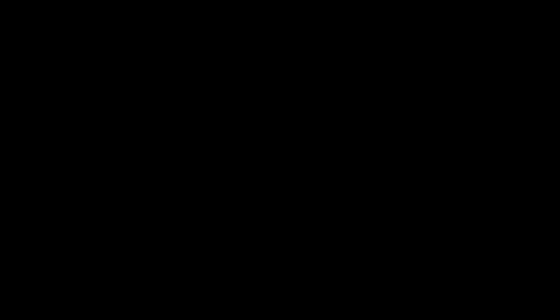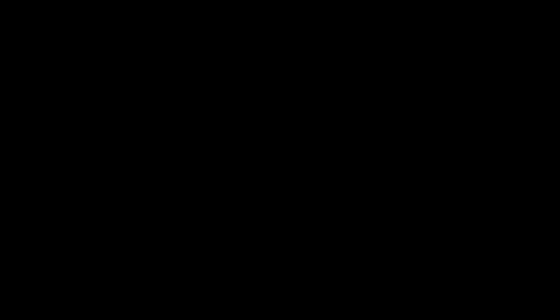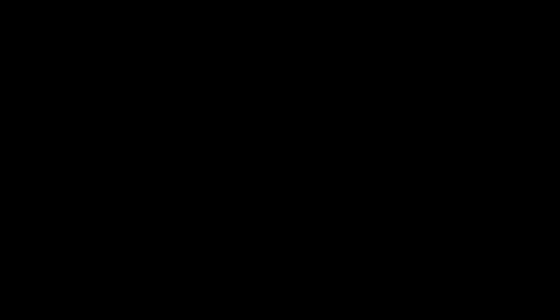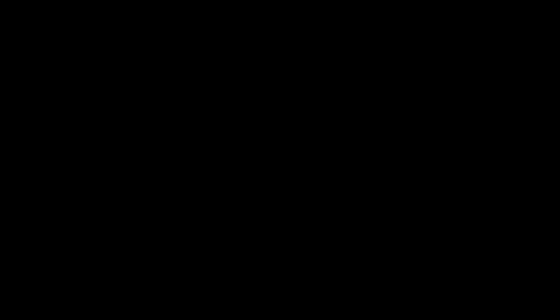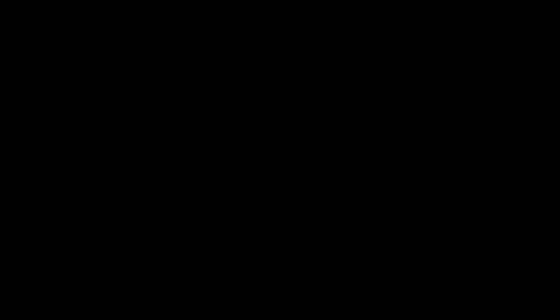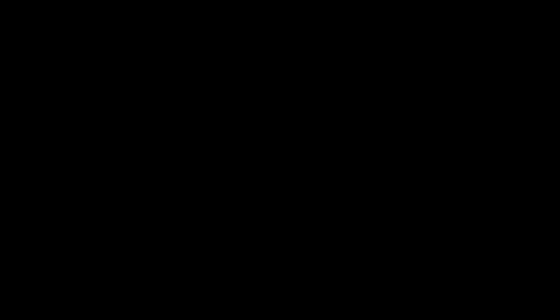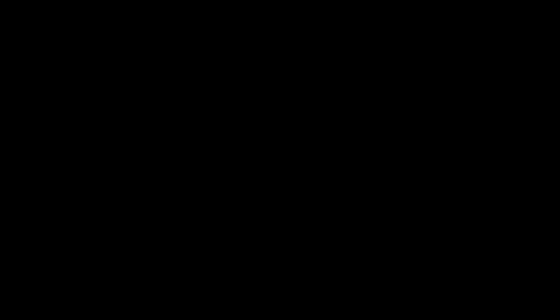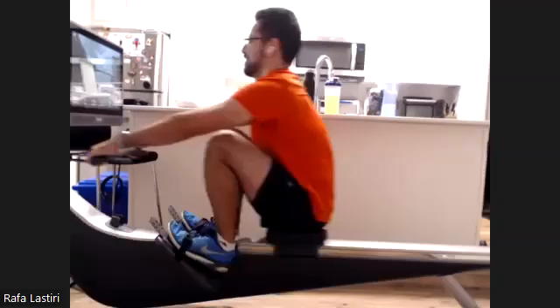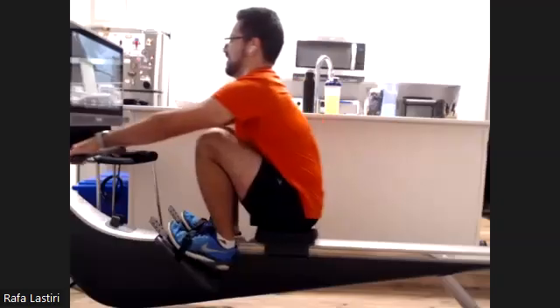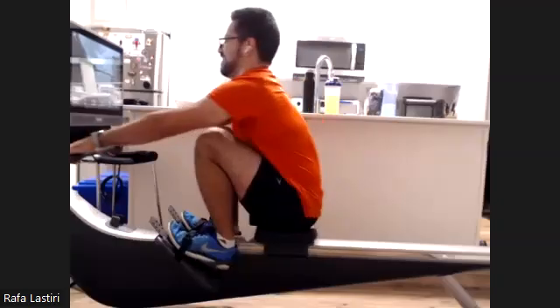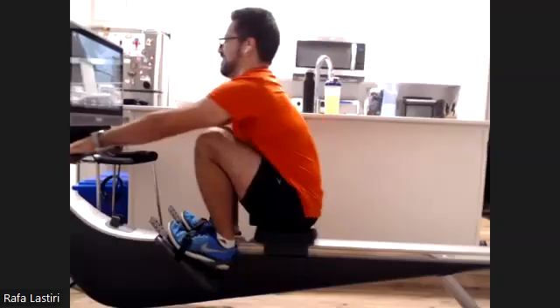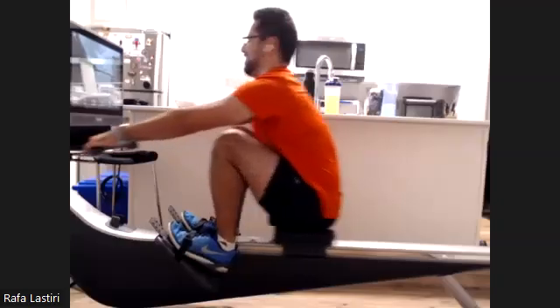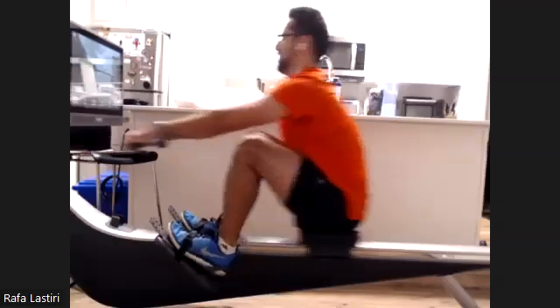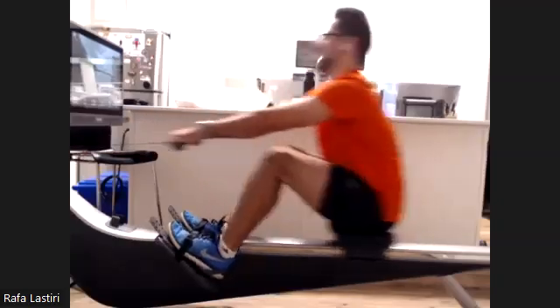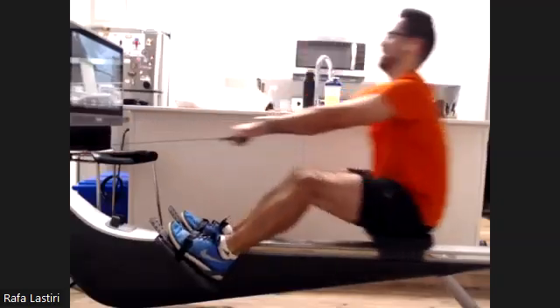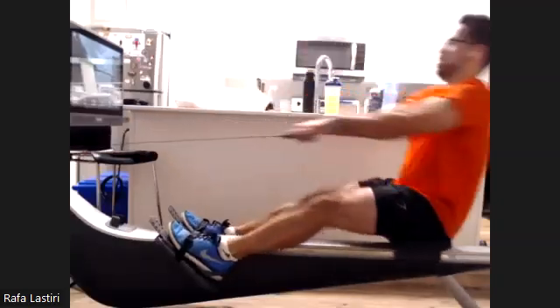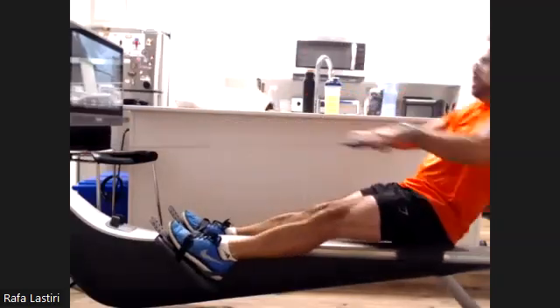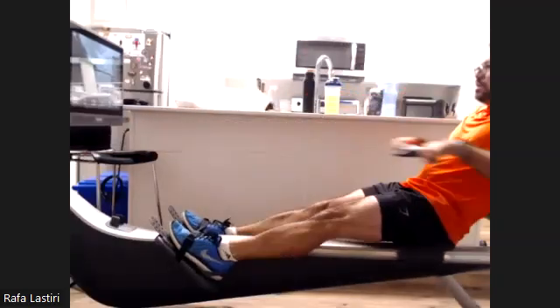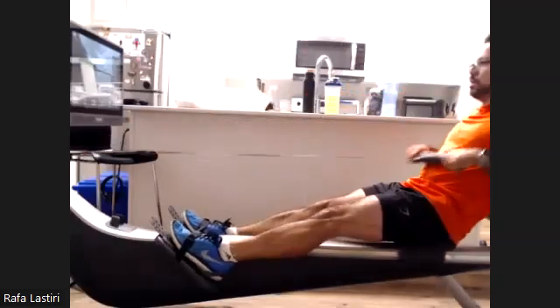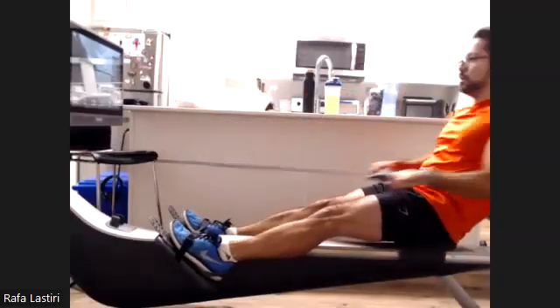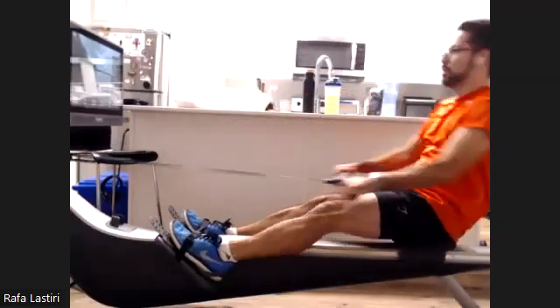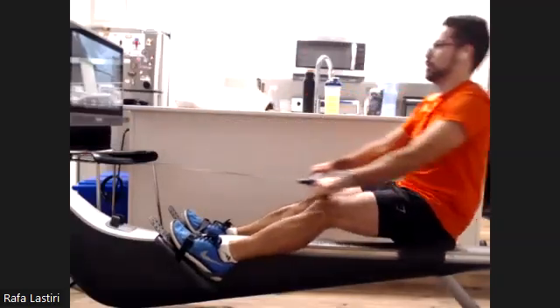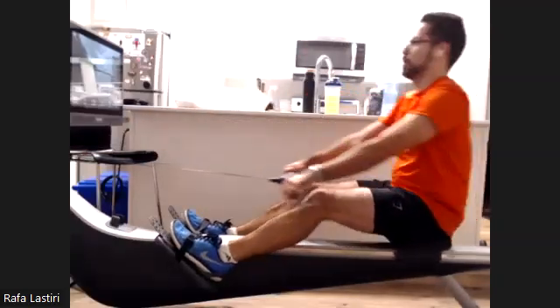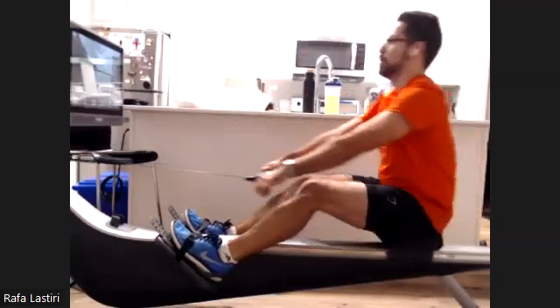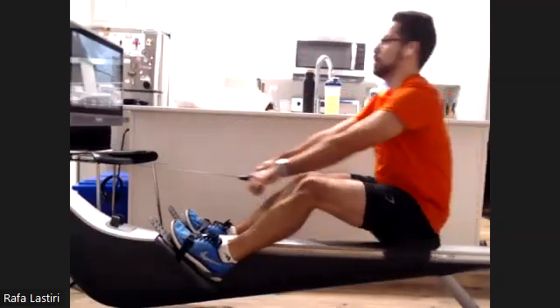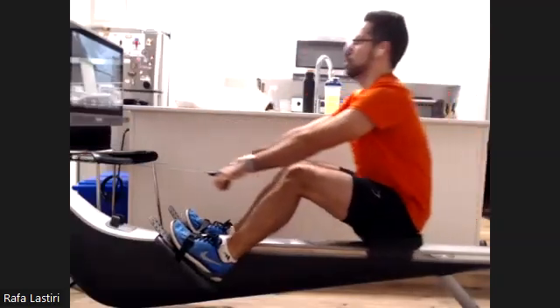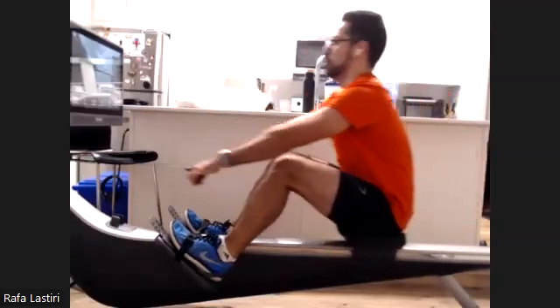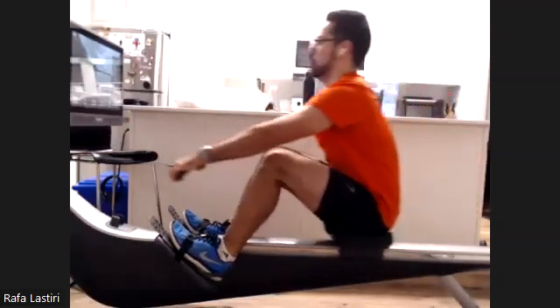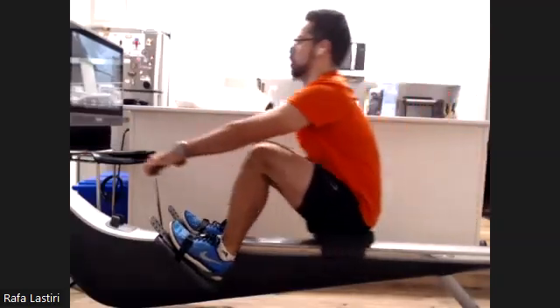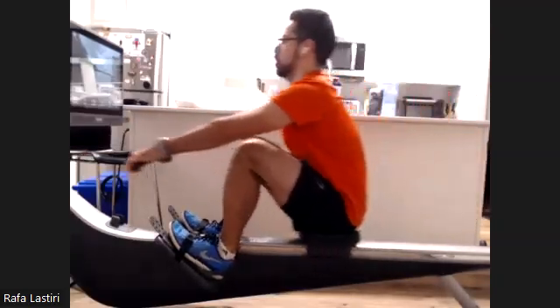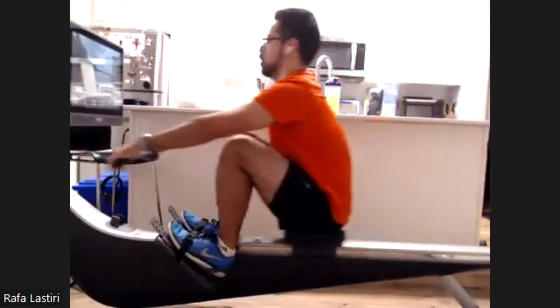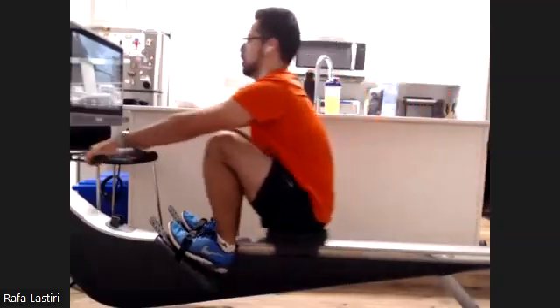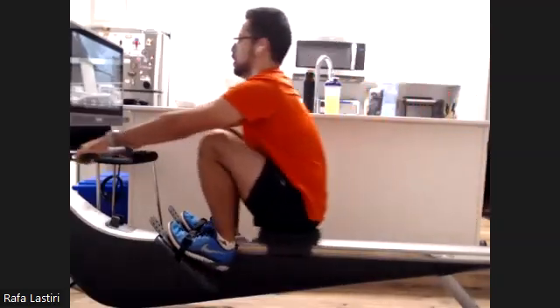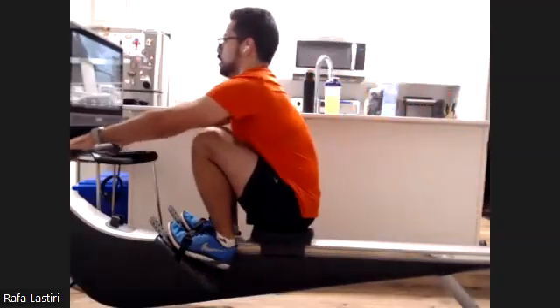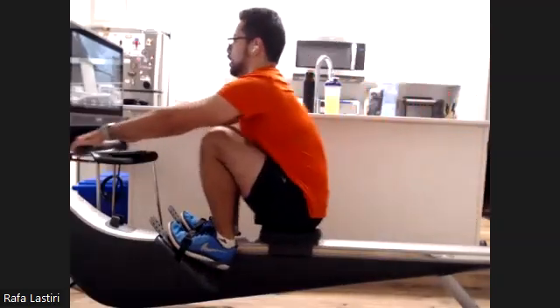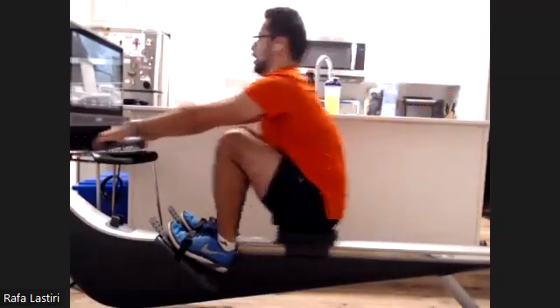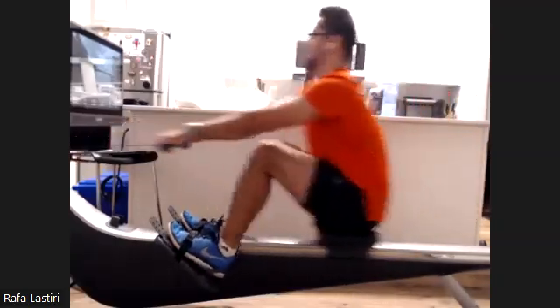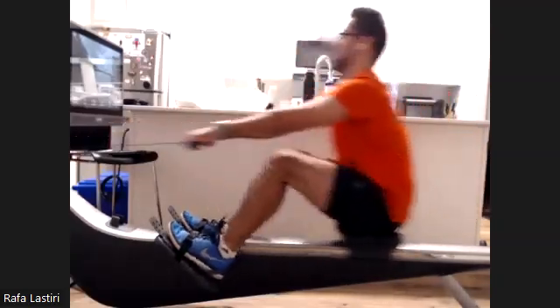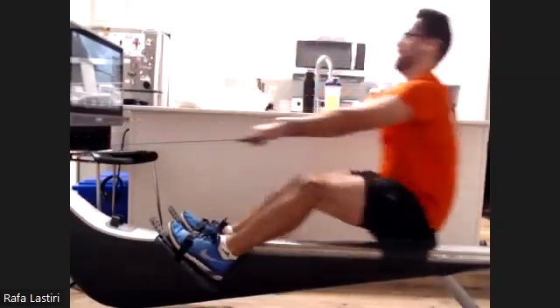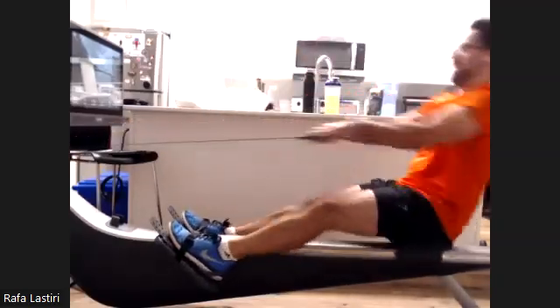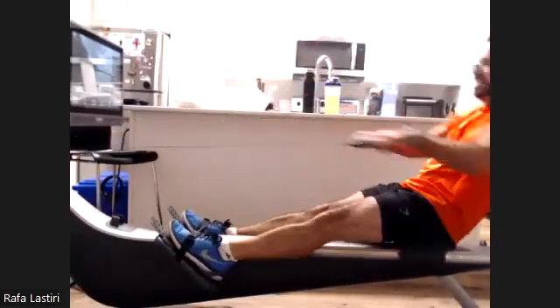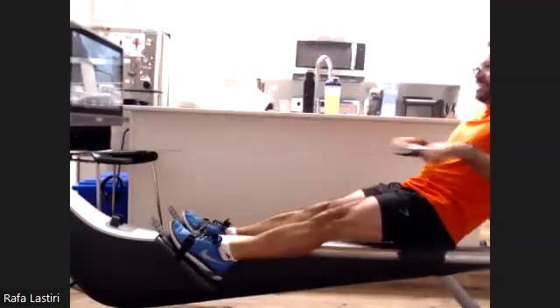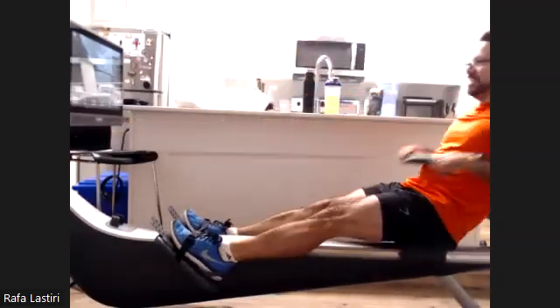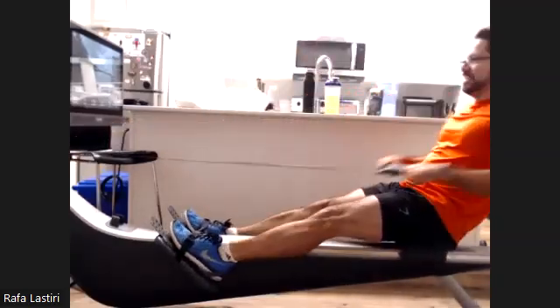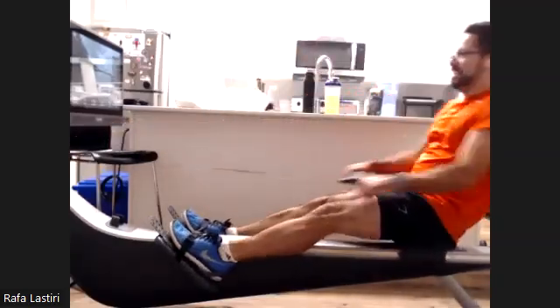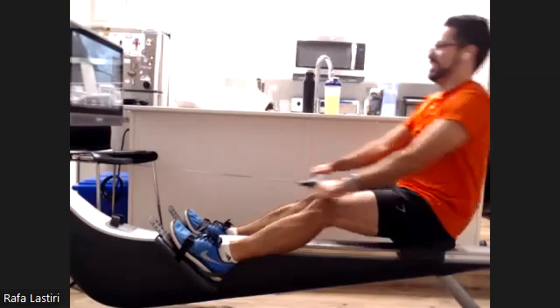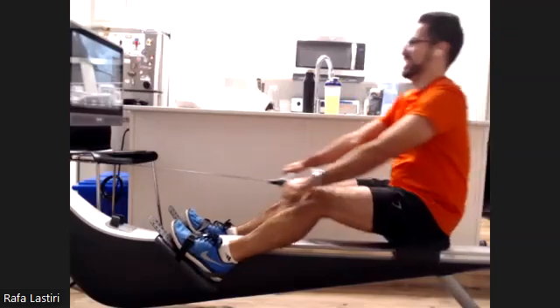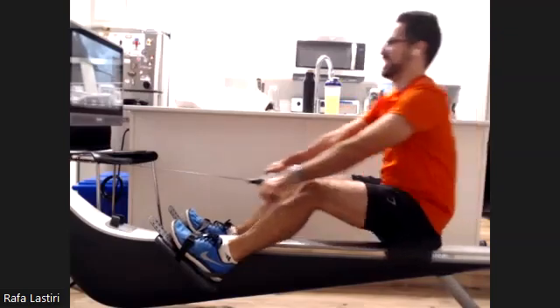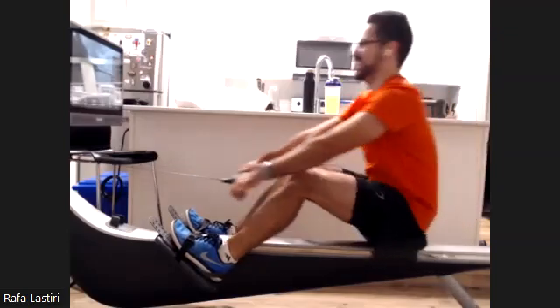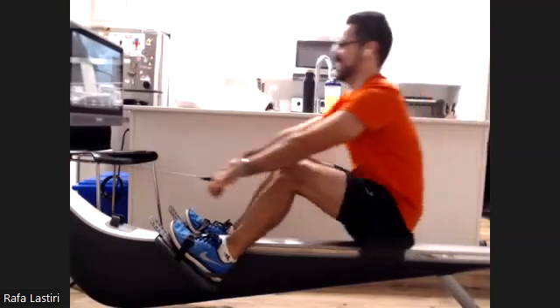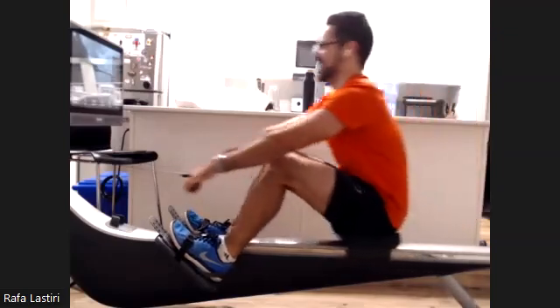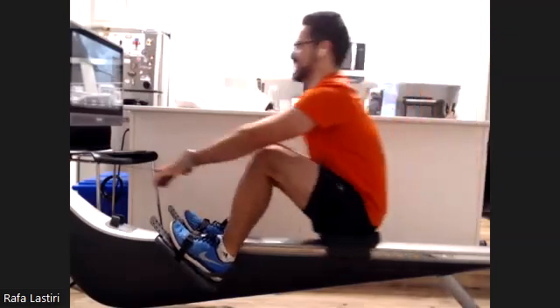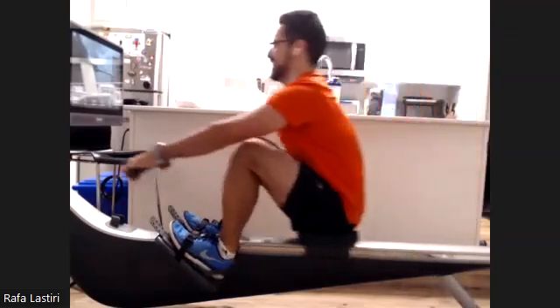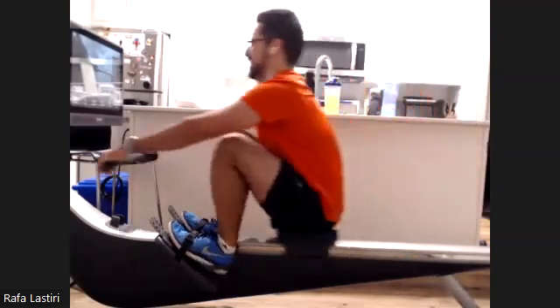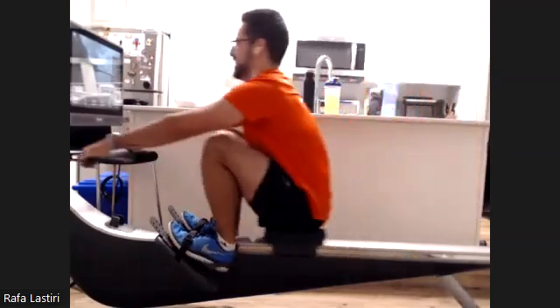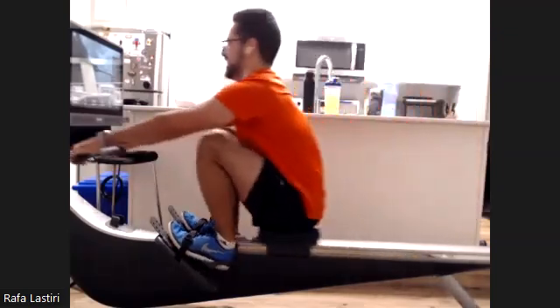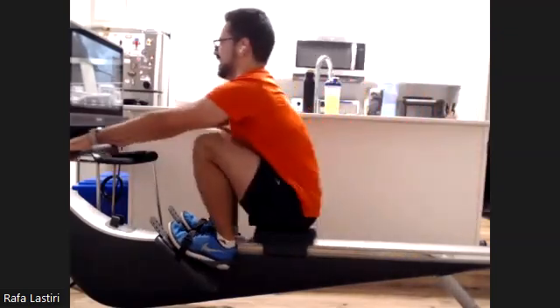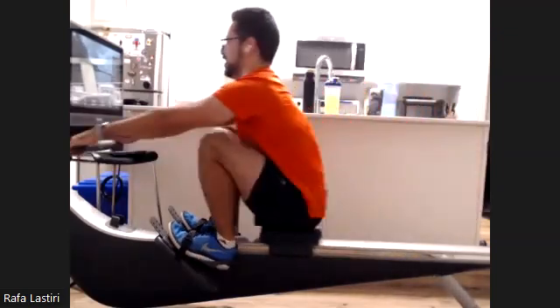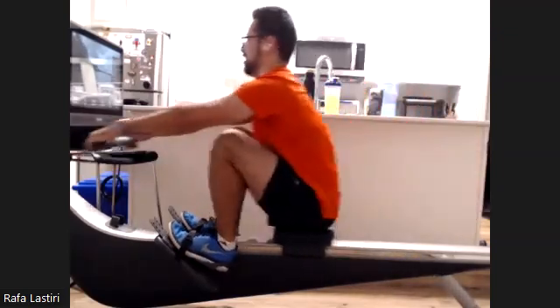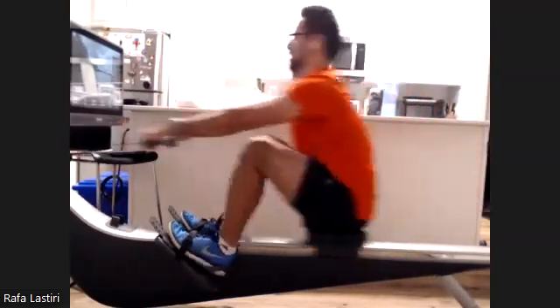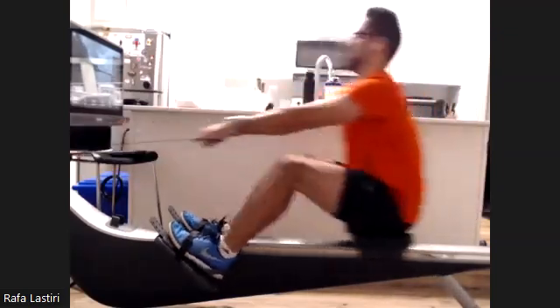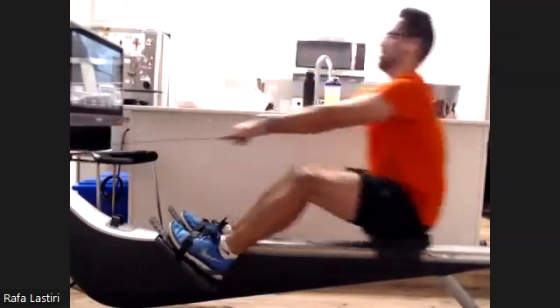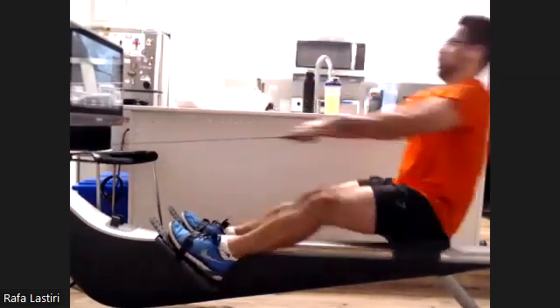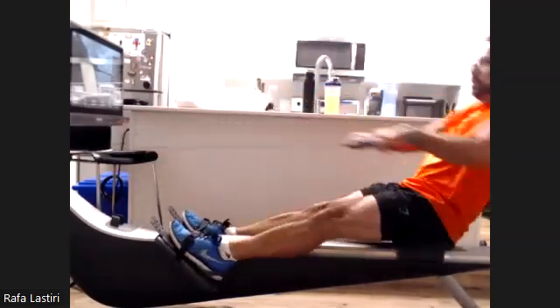All right. It's like he's watching Lord of the Rings while doing his erg. Push it back. Throwing through Rivendell.